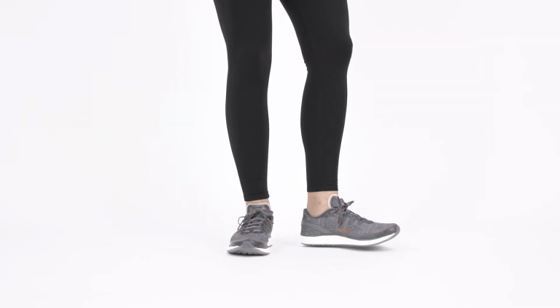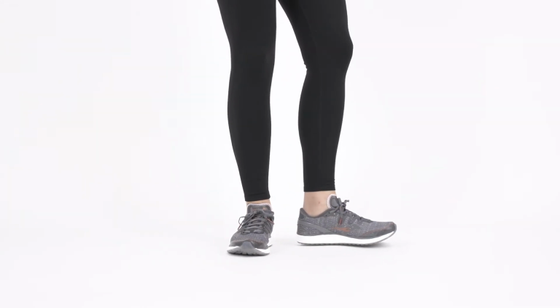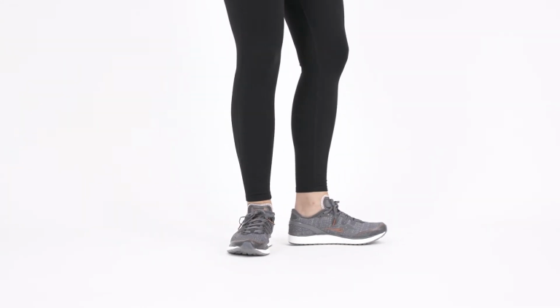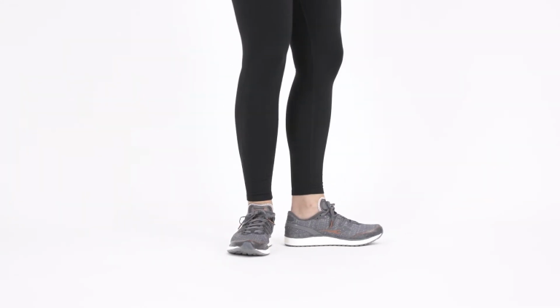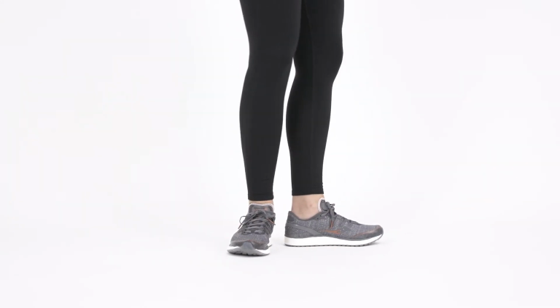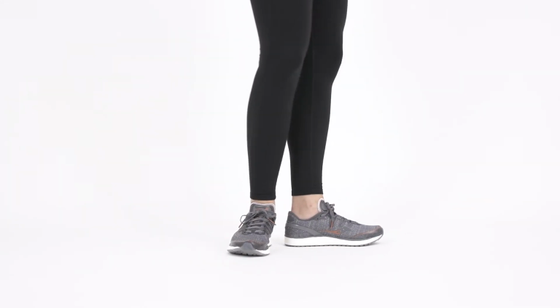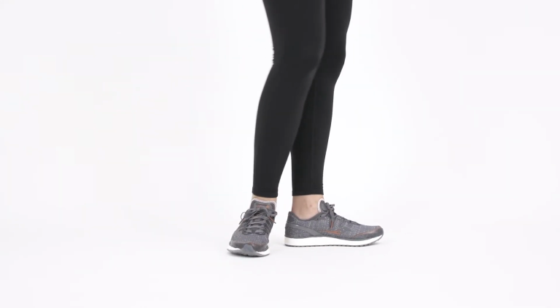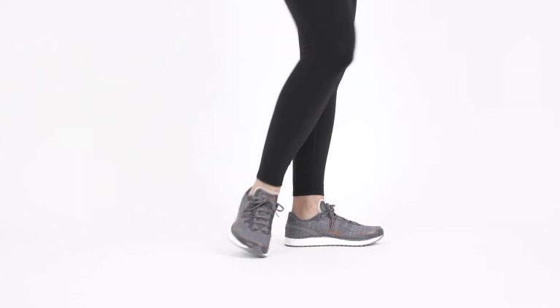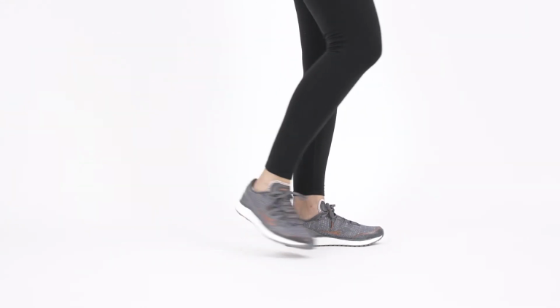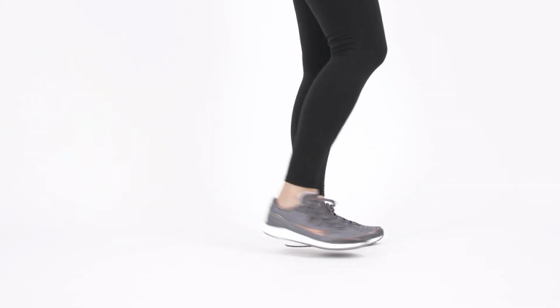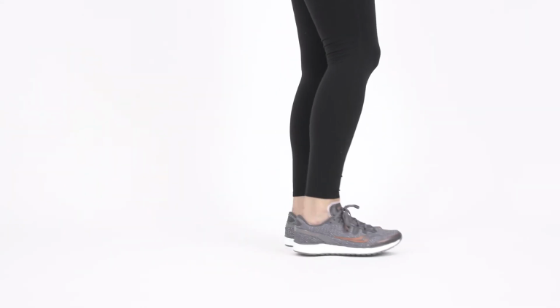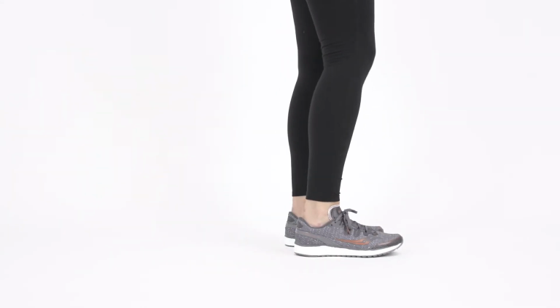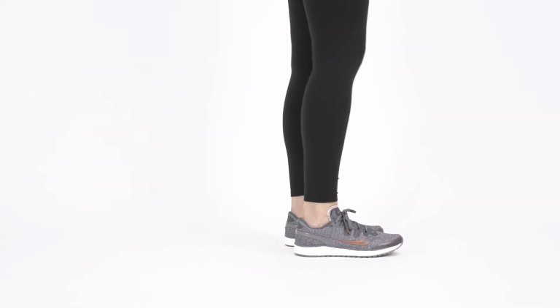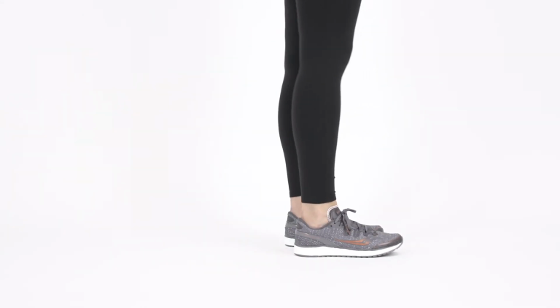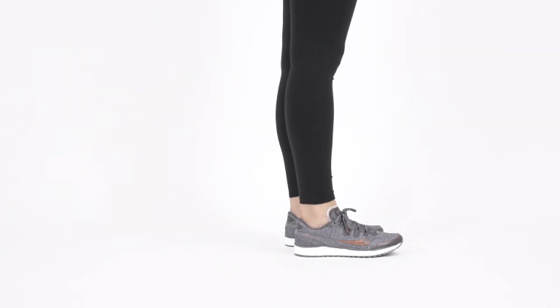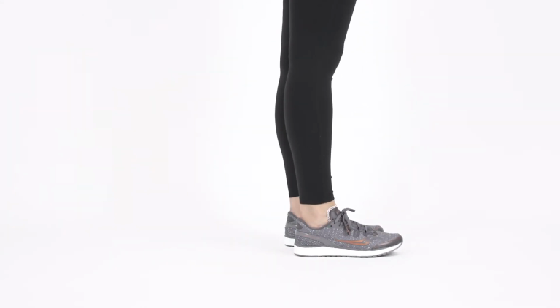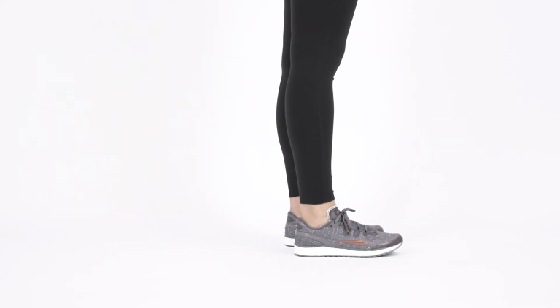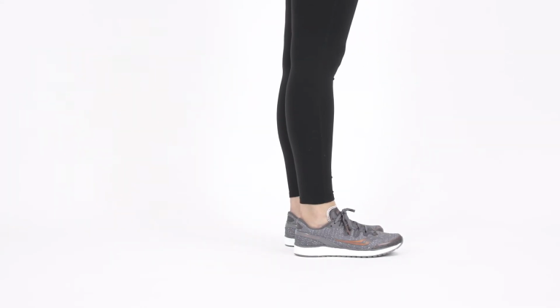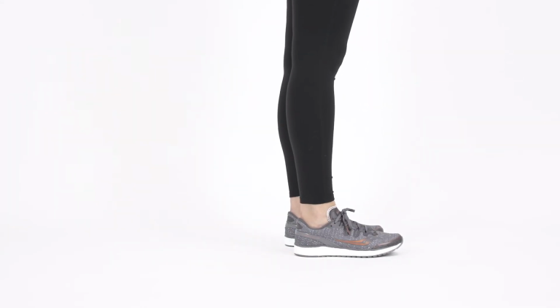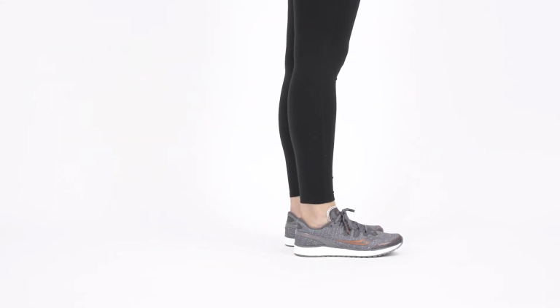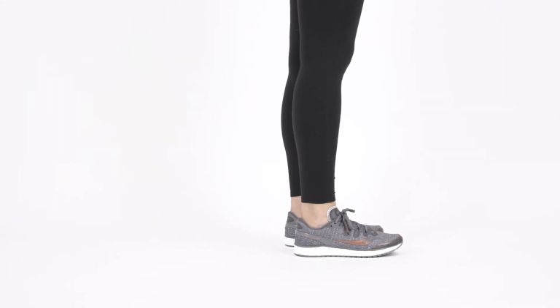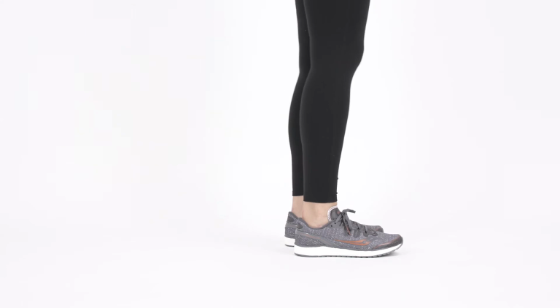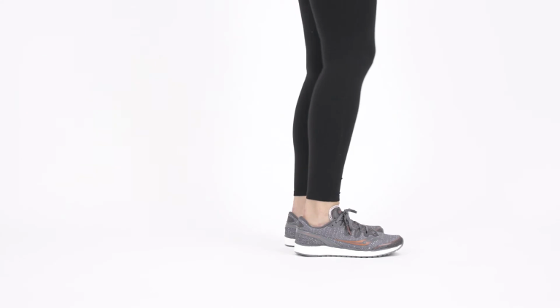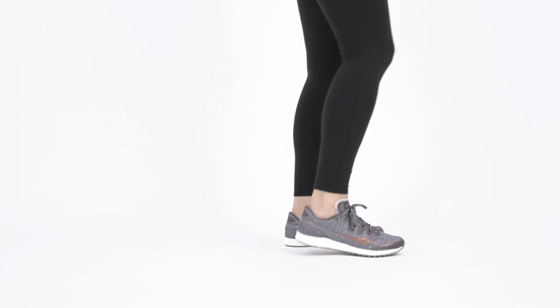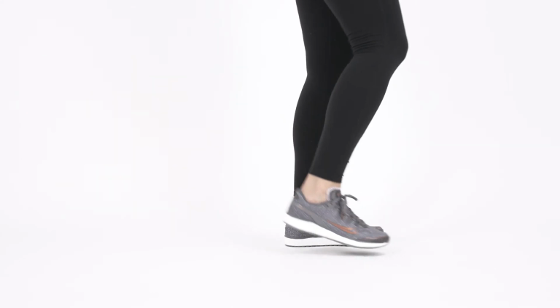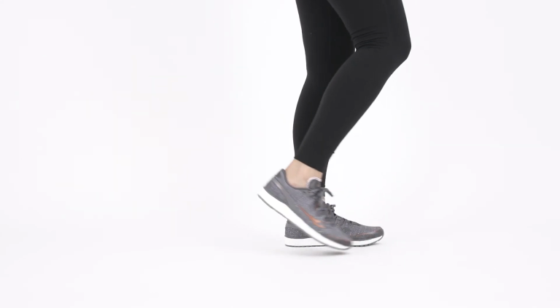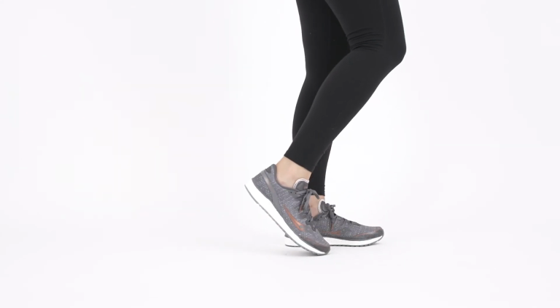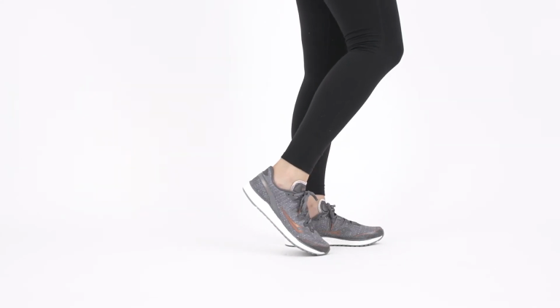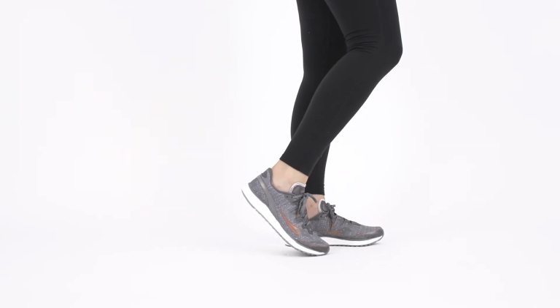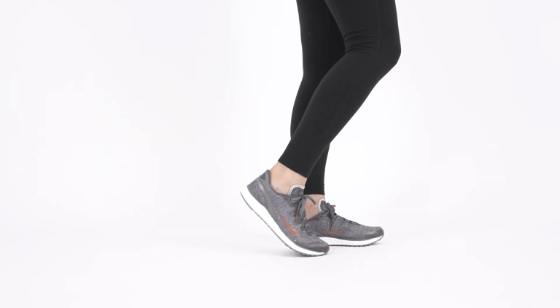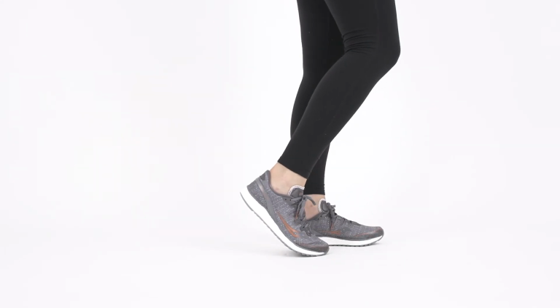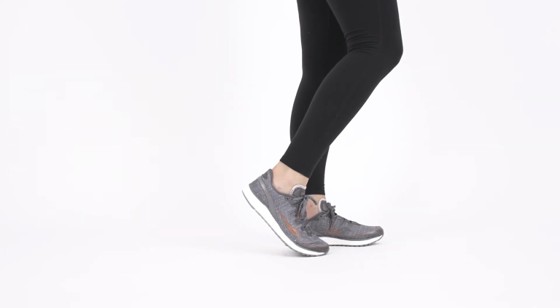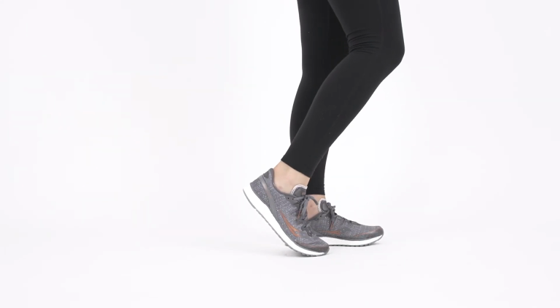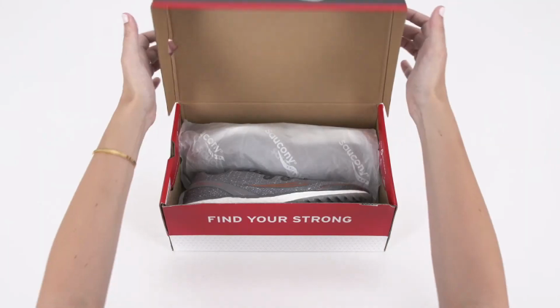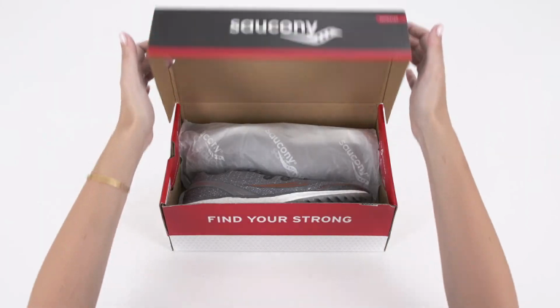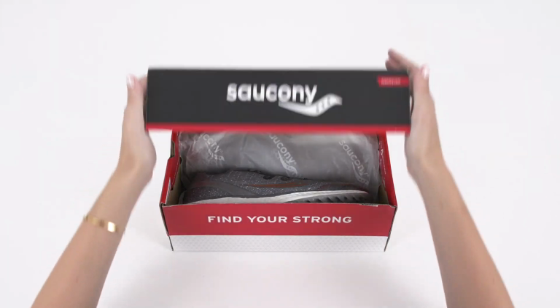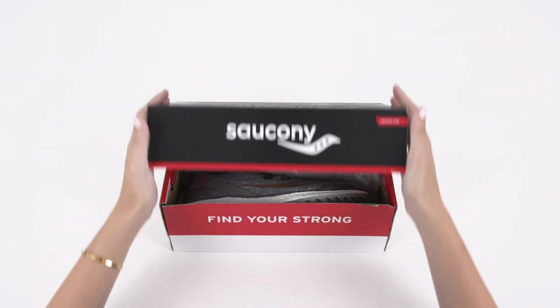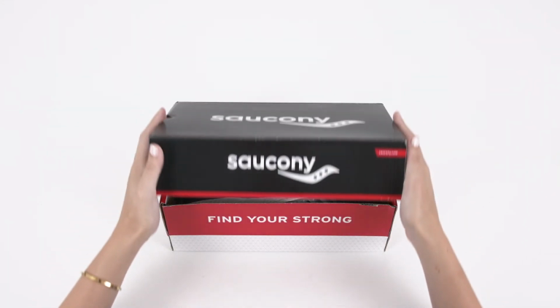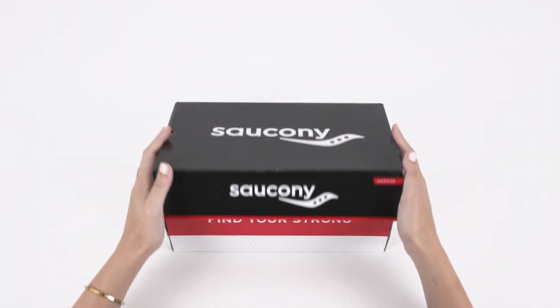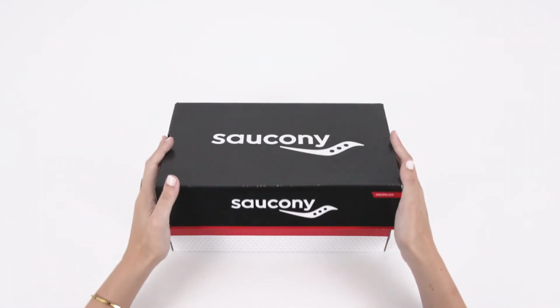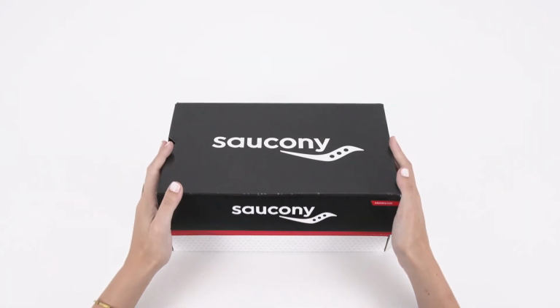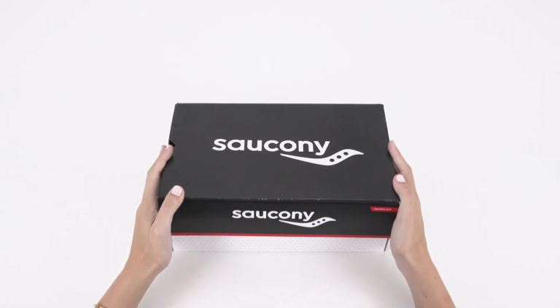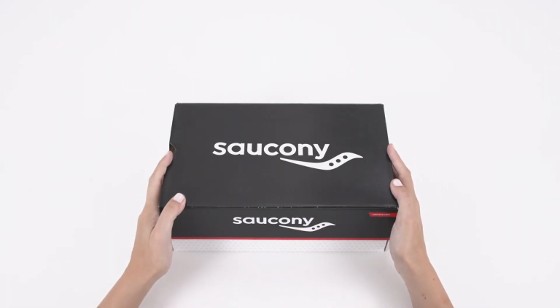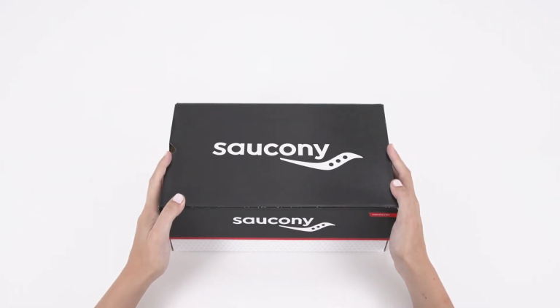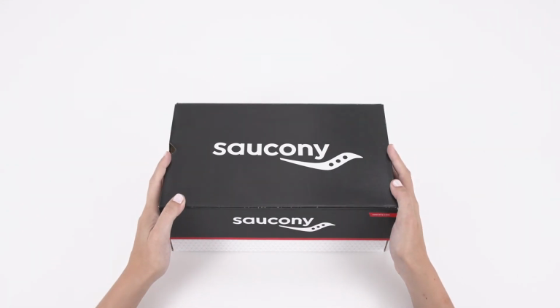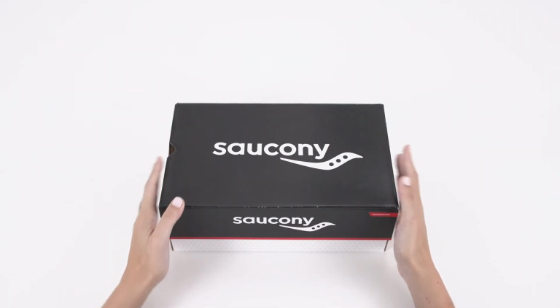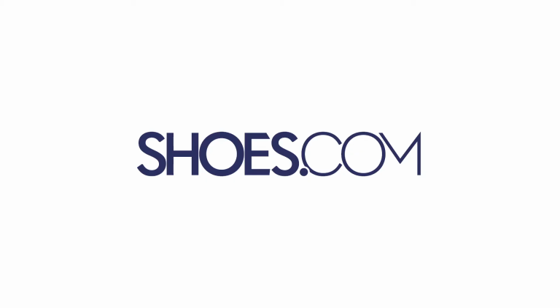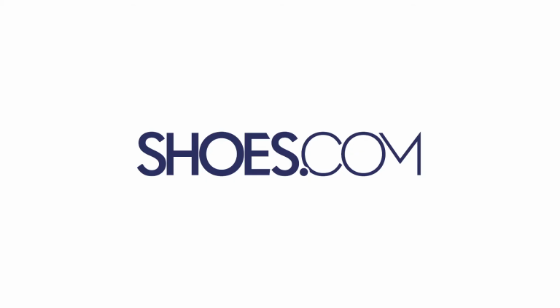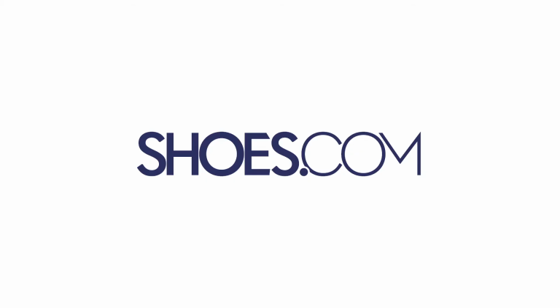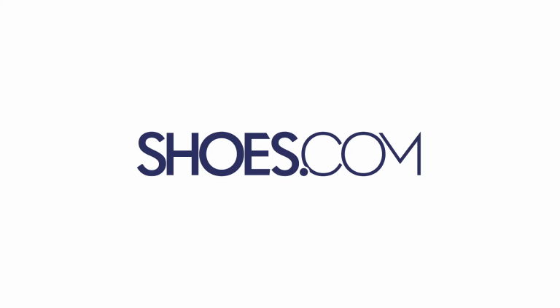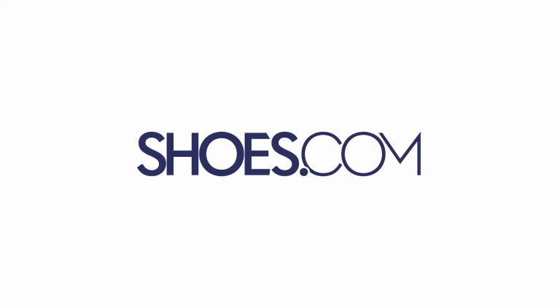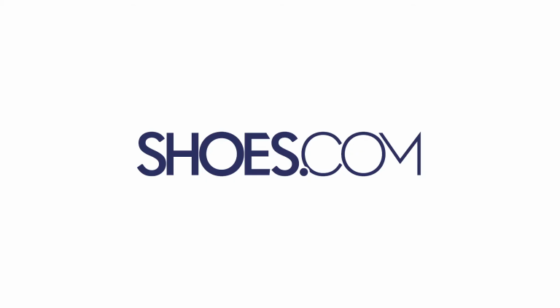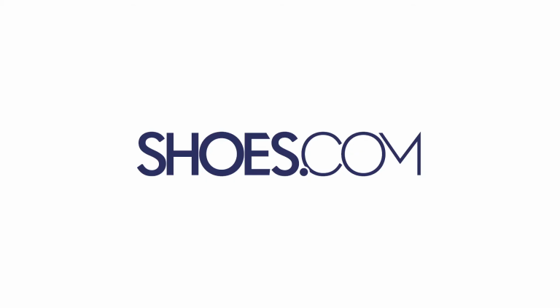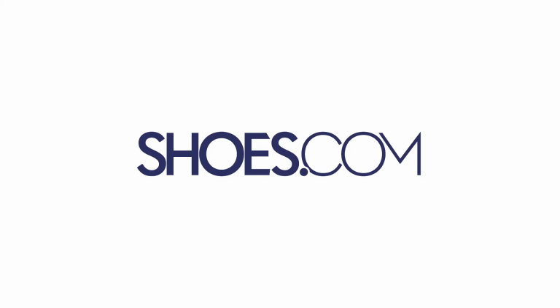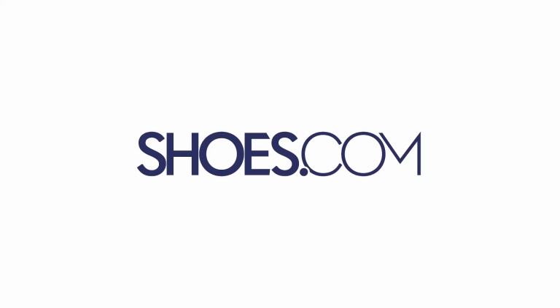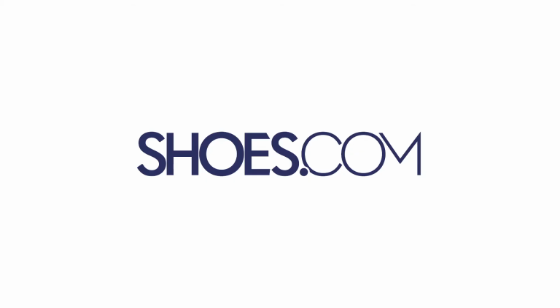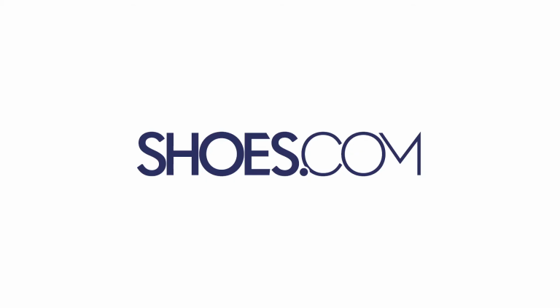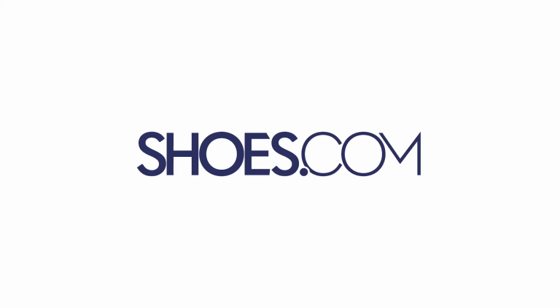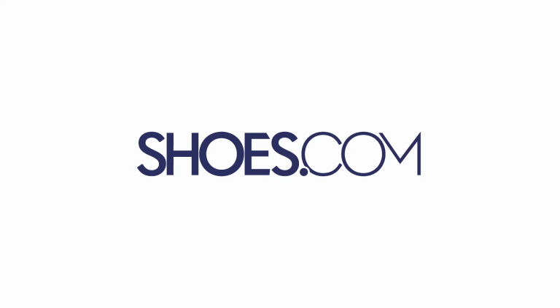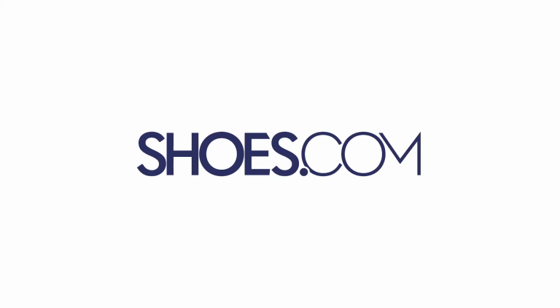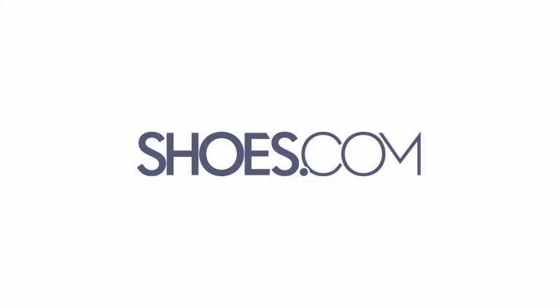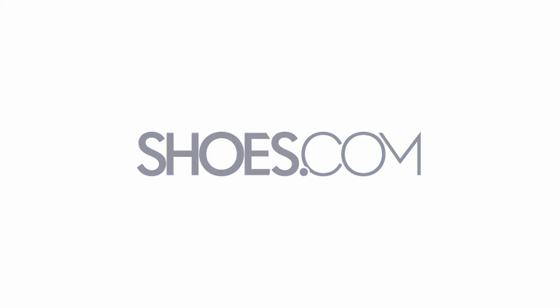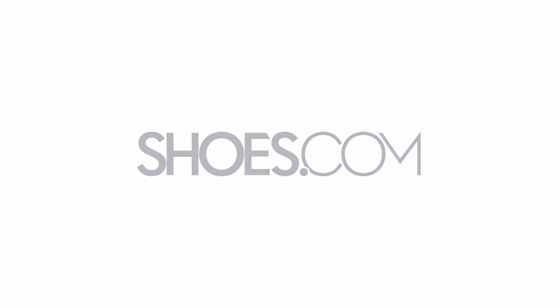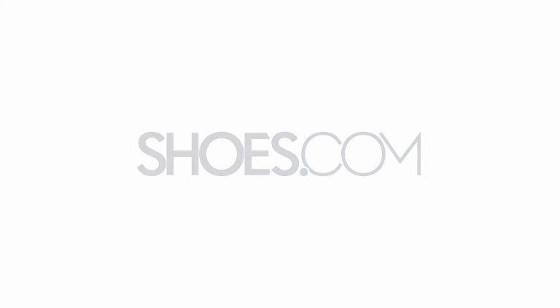Shop the Saucony Freedom ISO running sneaker in your standard size for a perfect fit. Always at shoes.com.